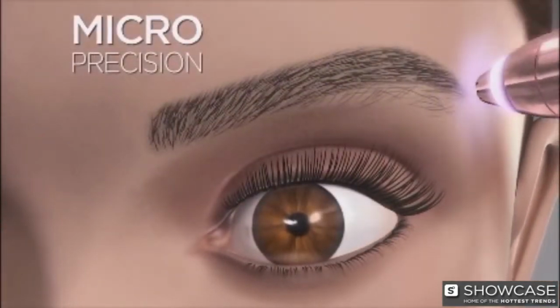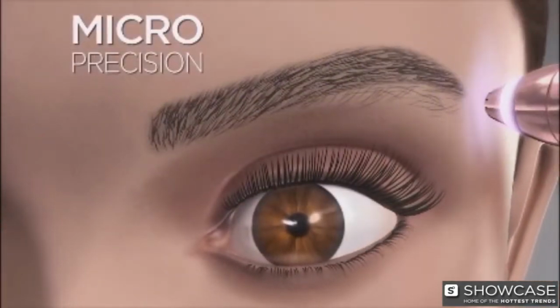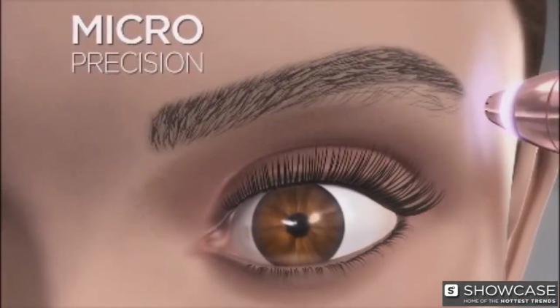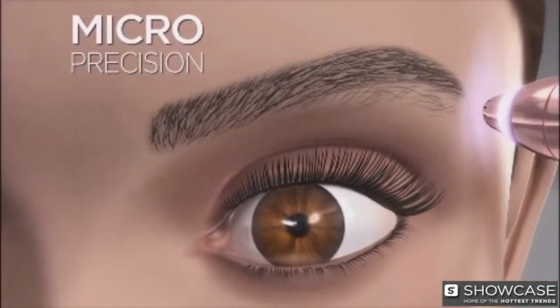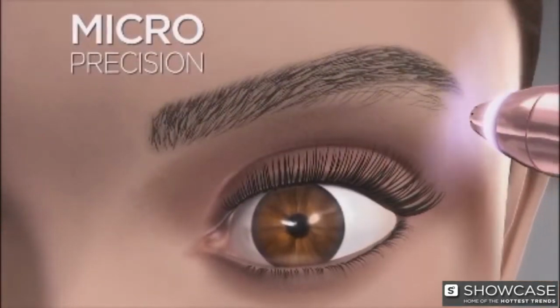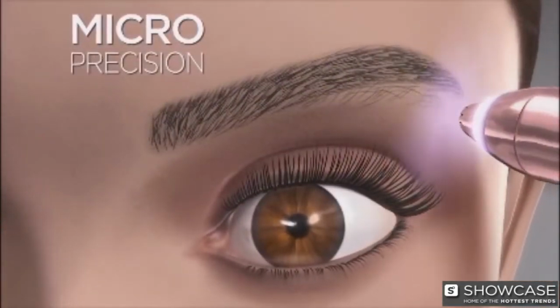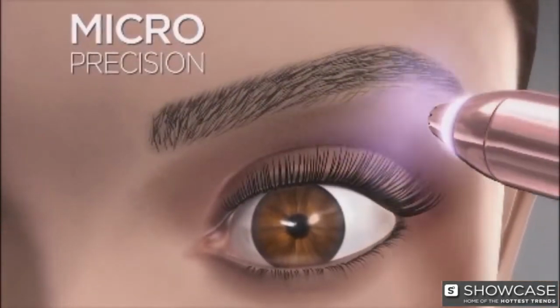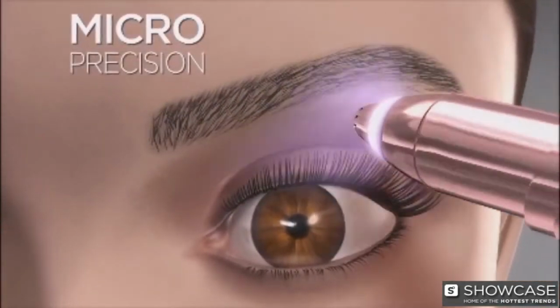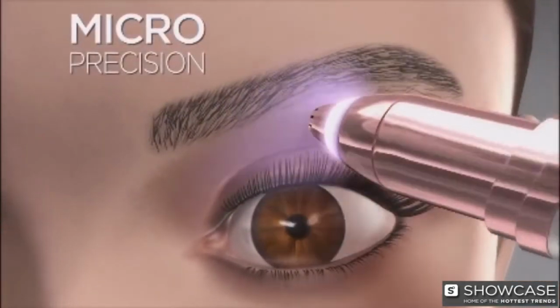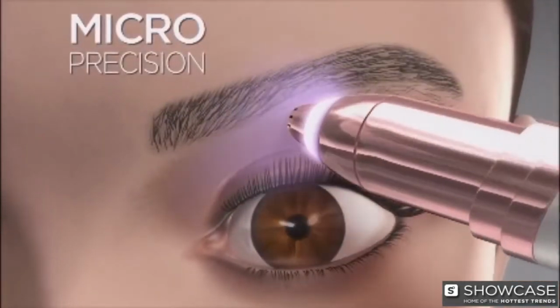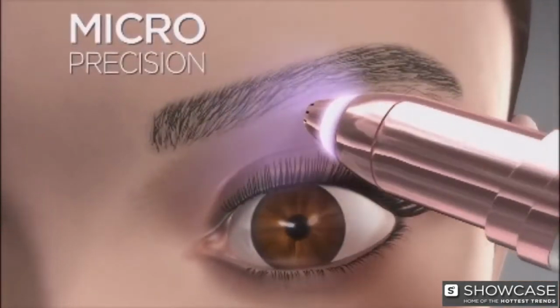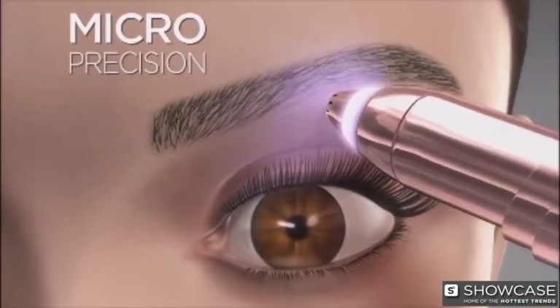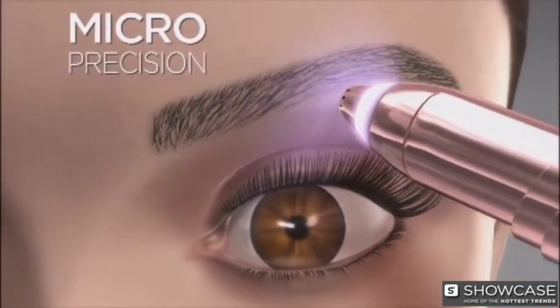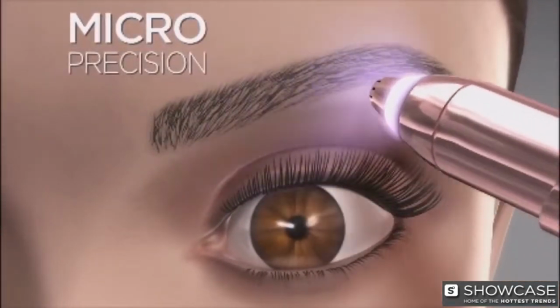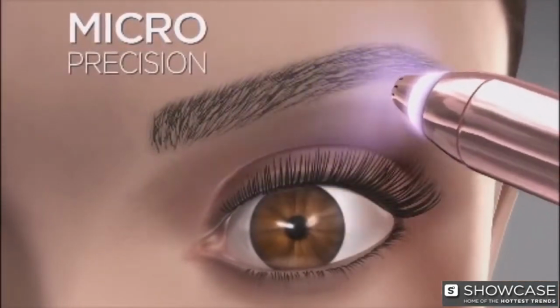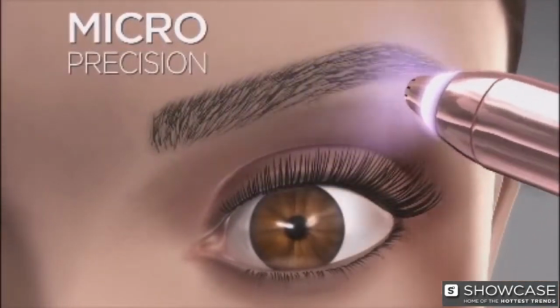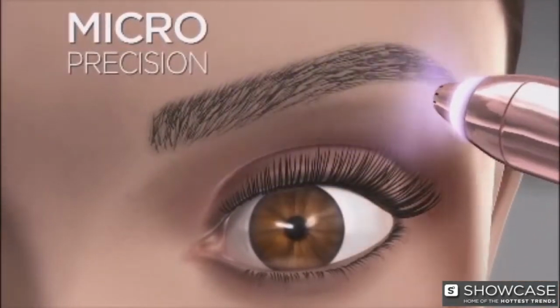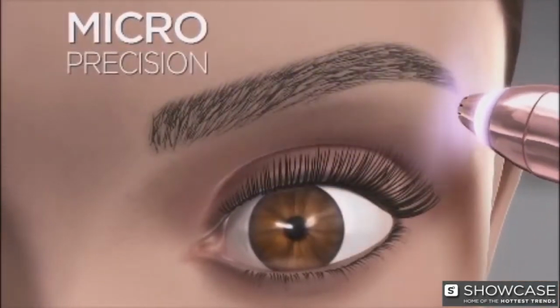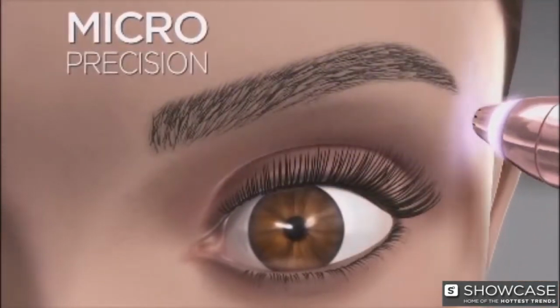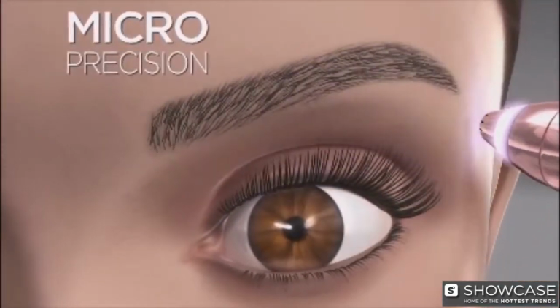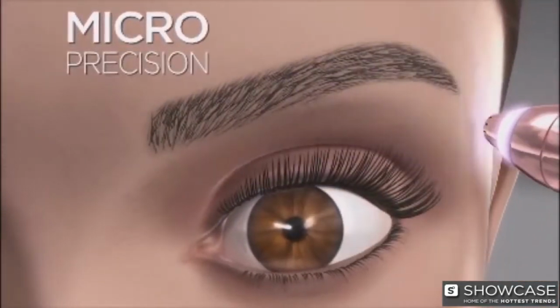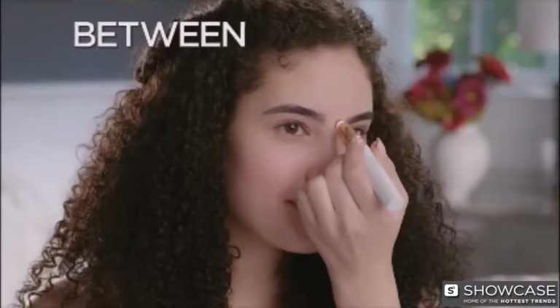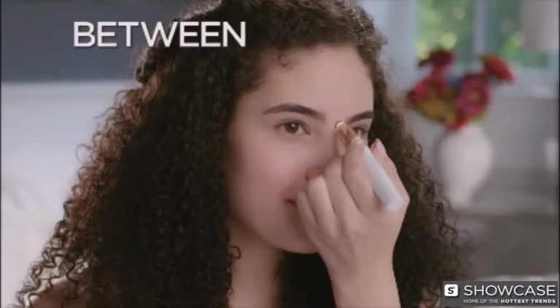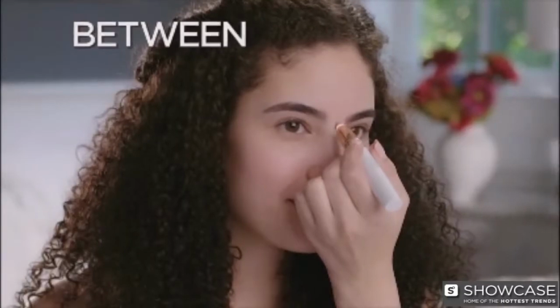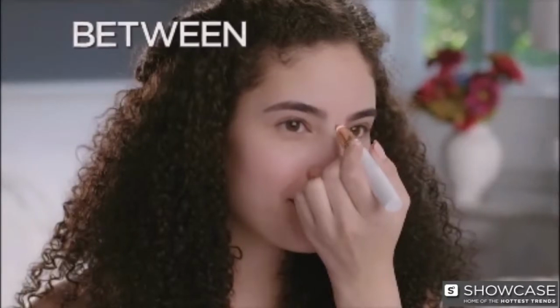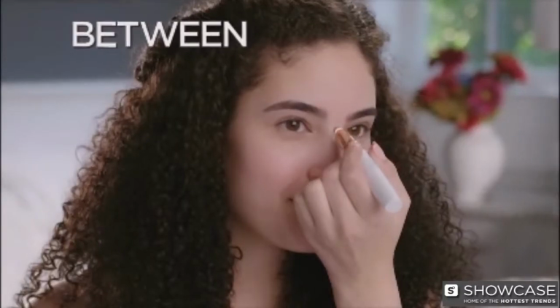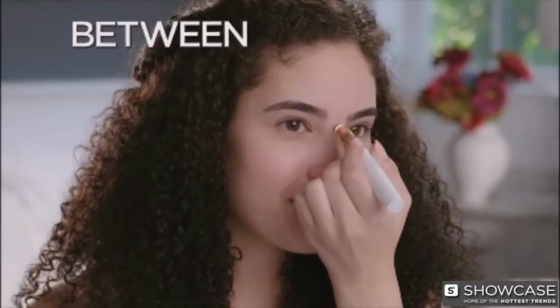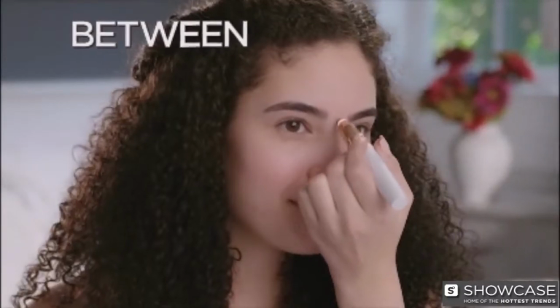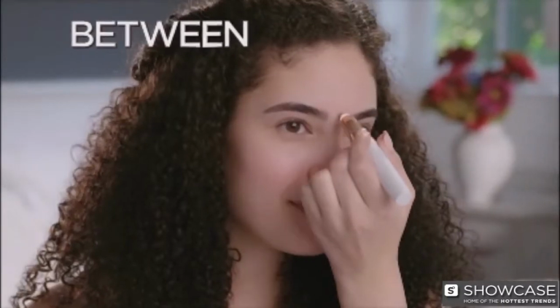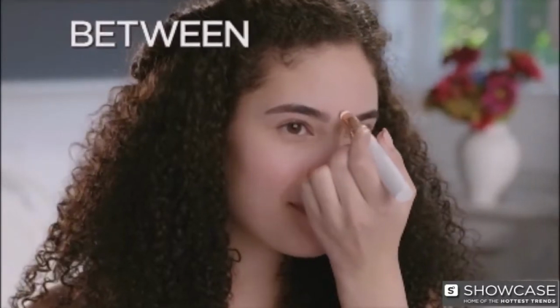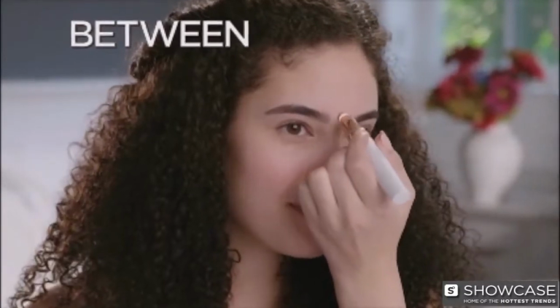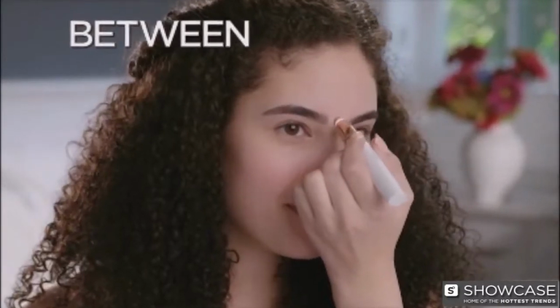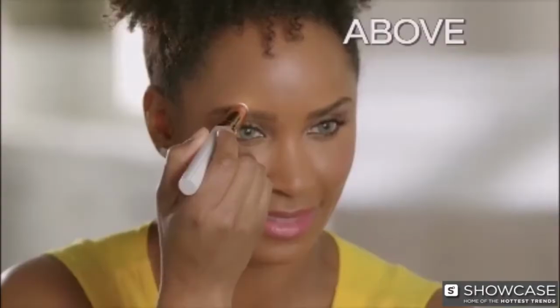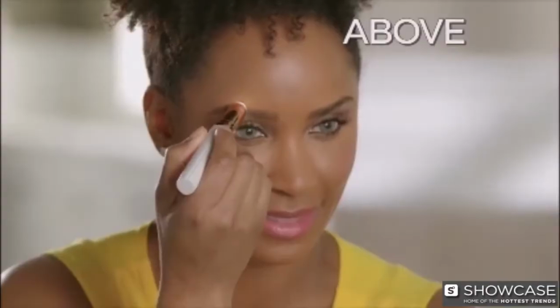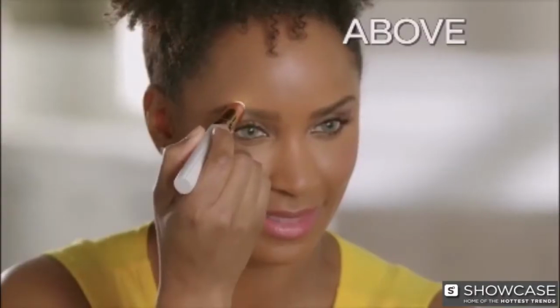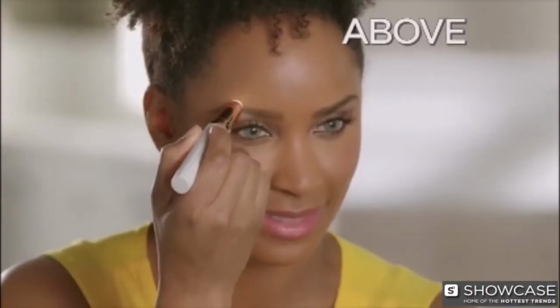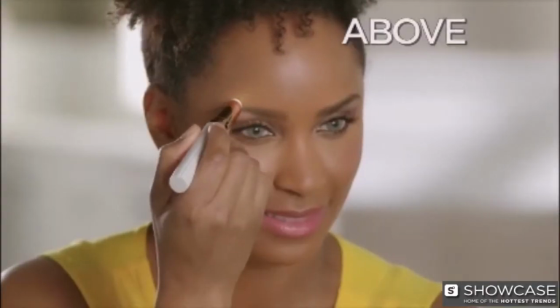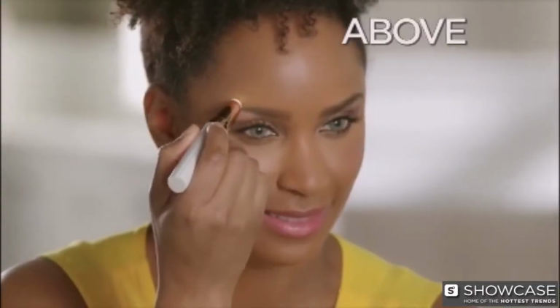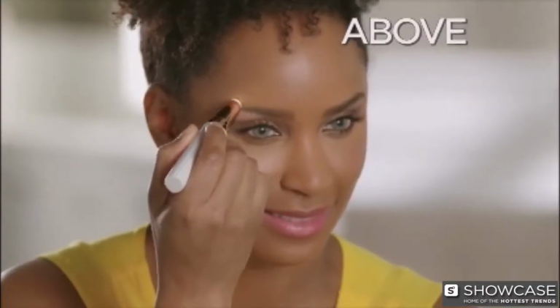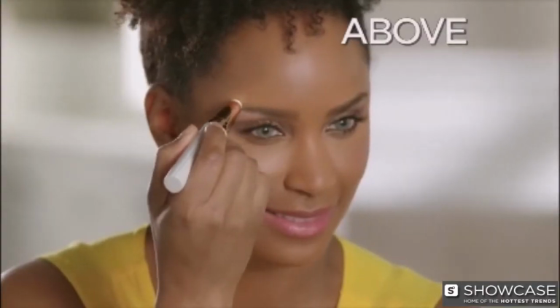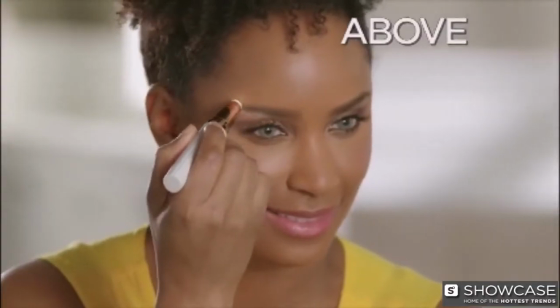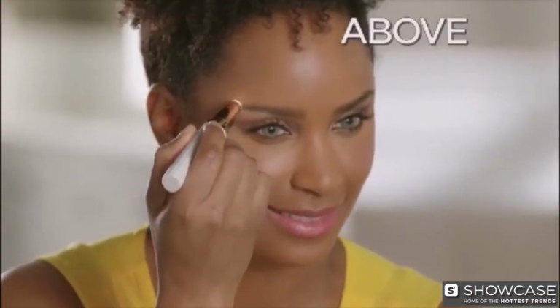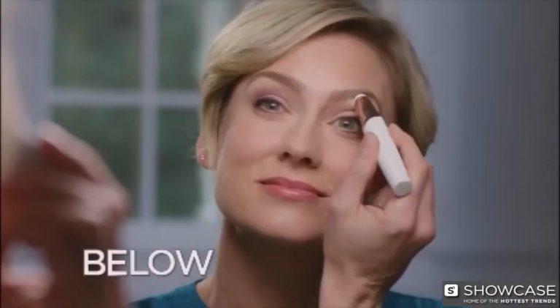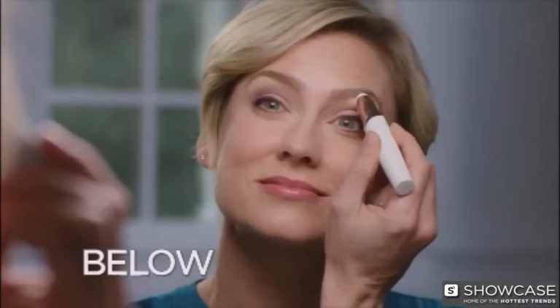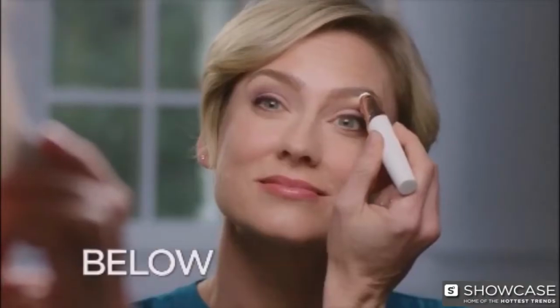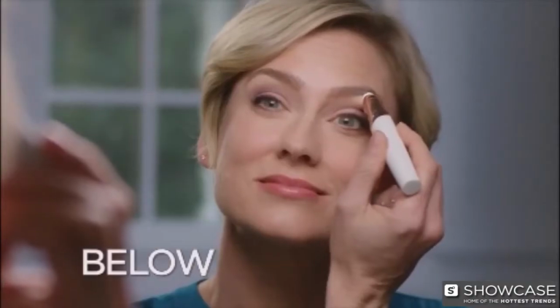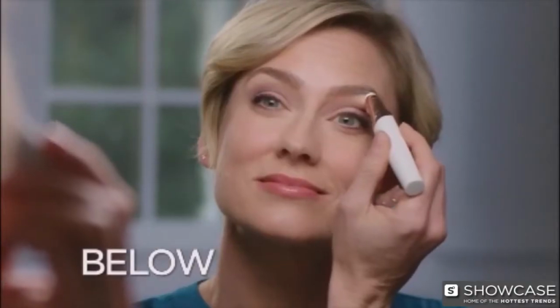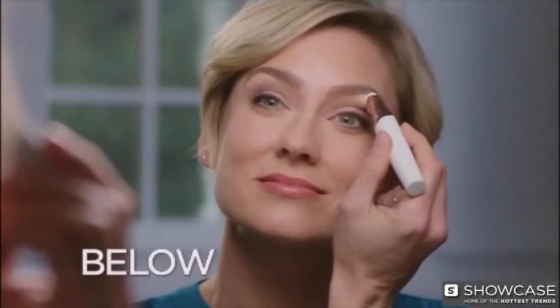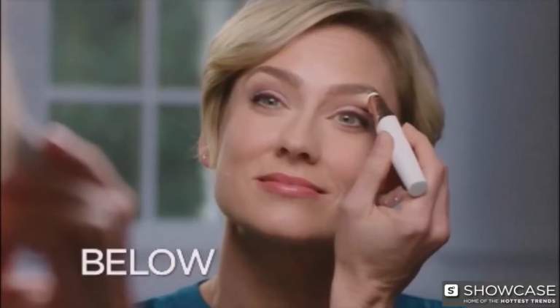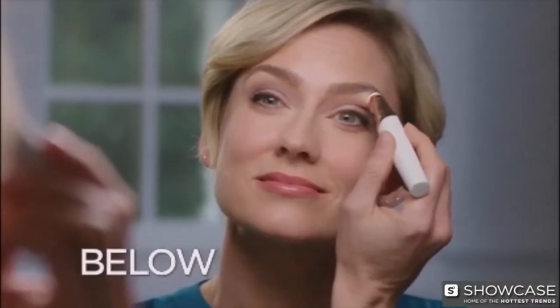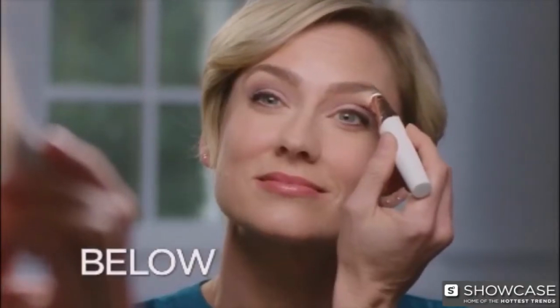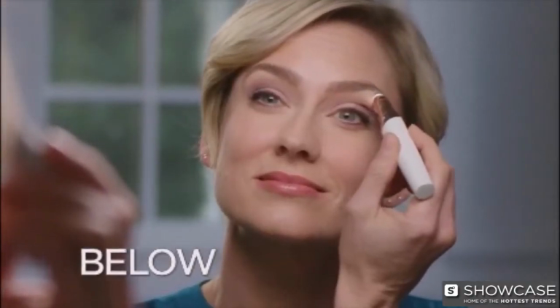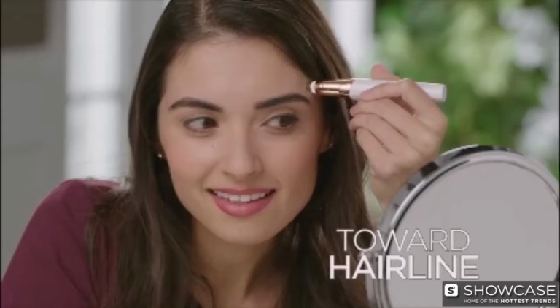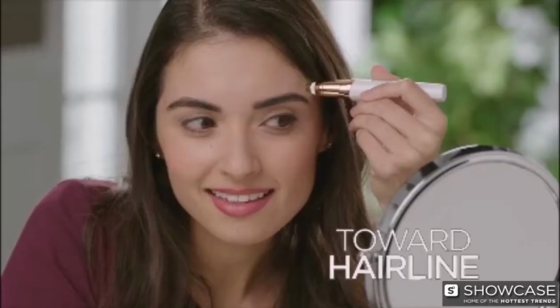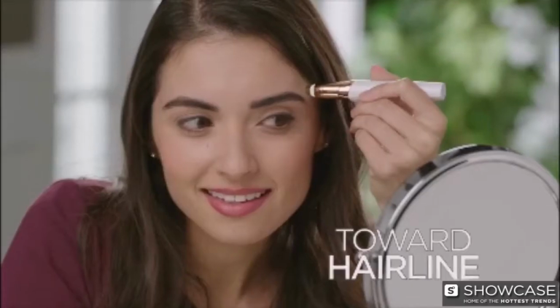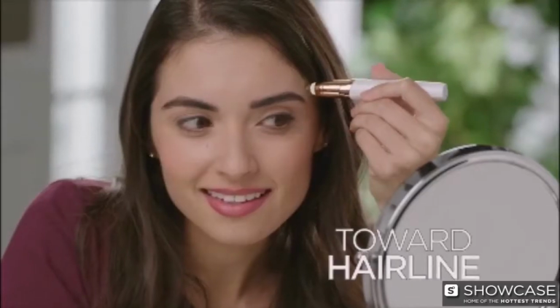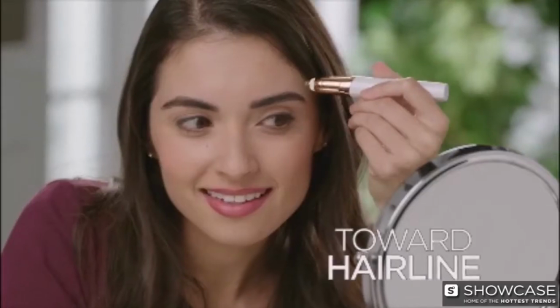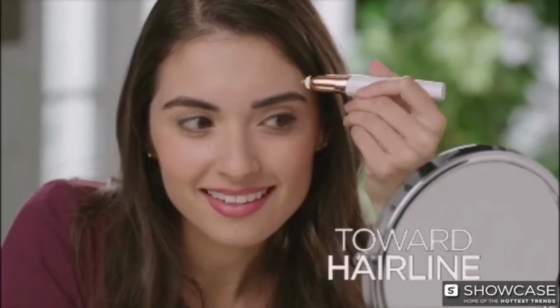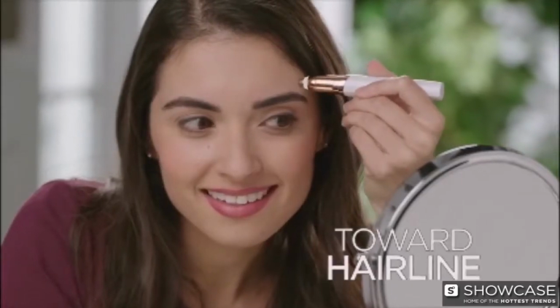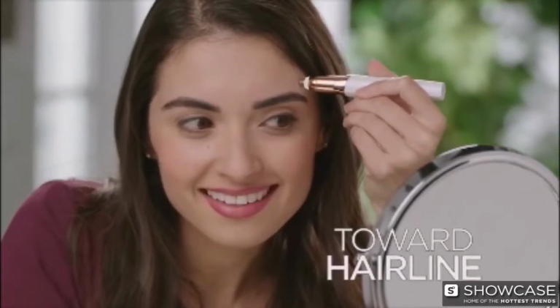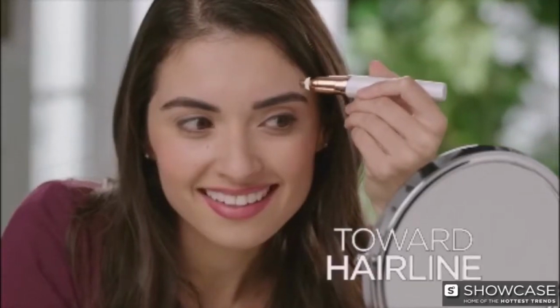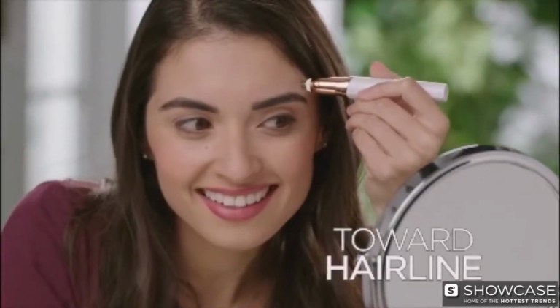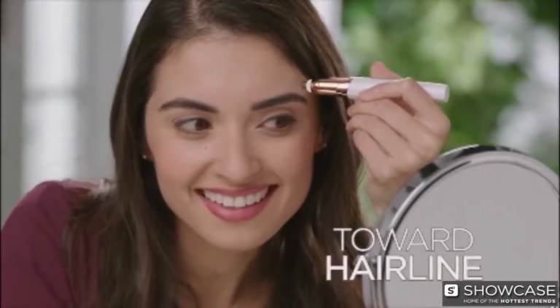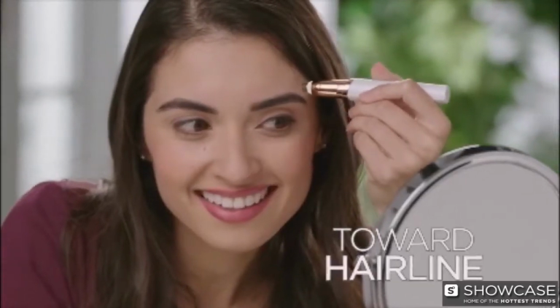Perfectly balanced for perfect control — between the brows, above, below, even toward the hairline.